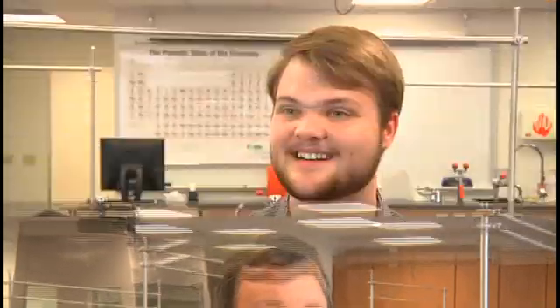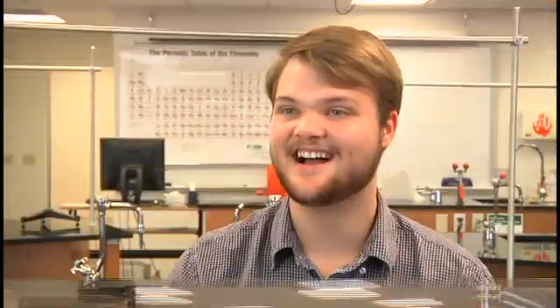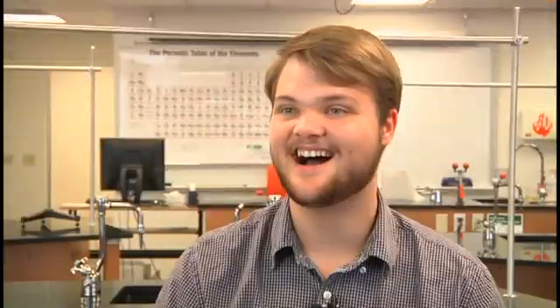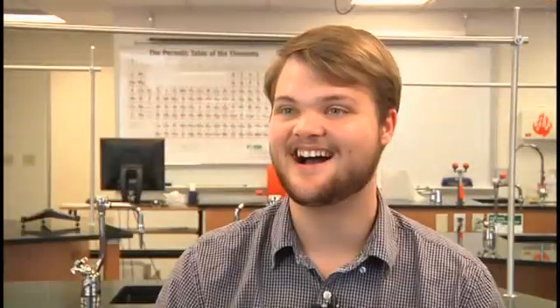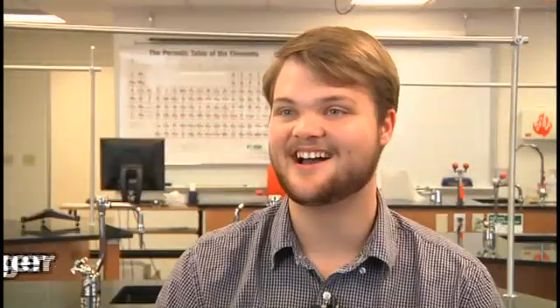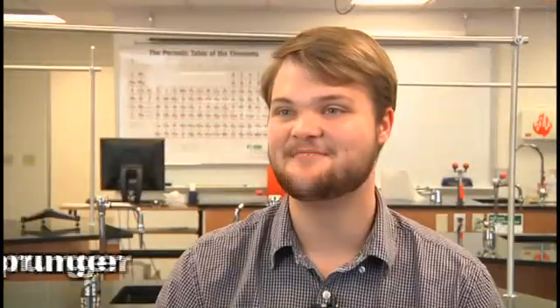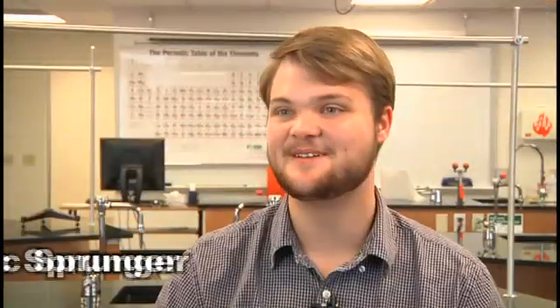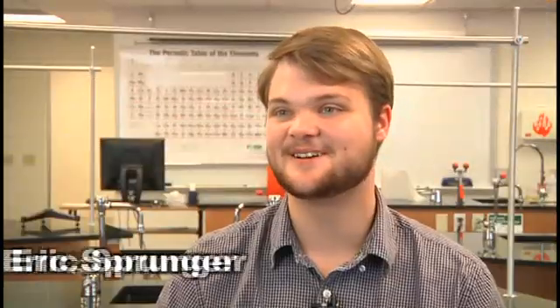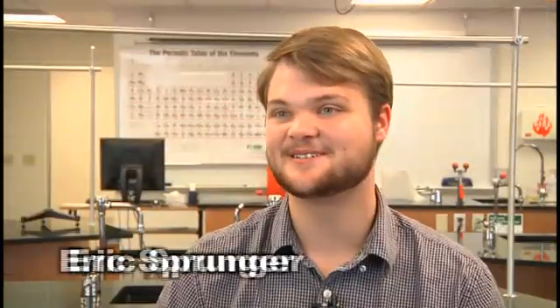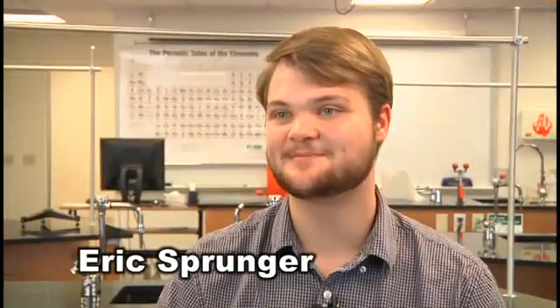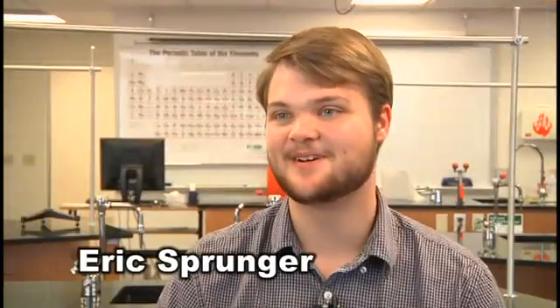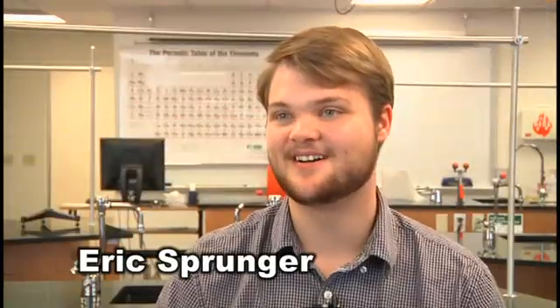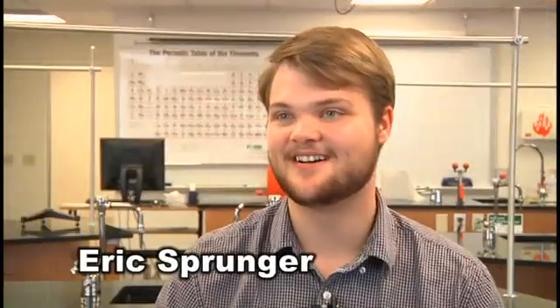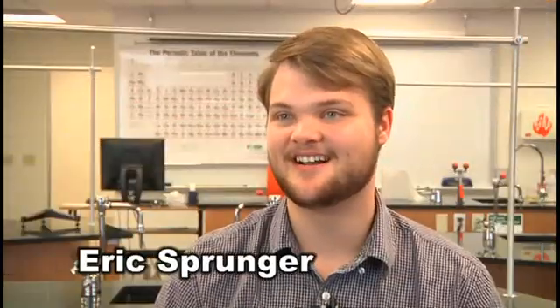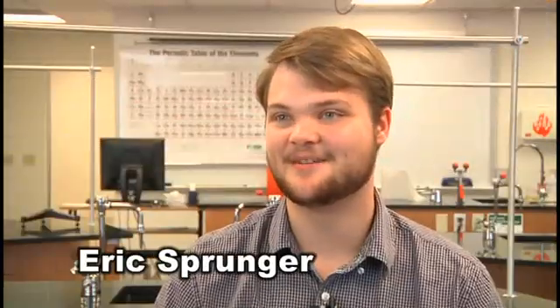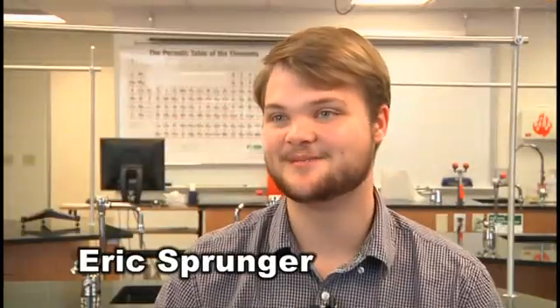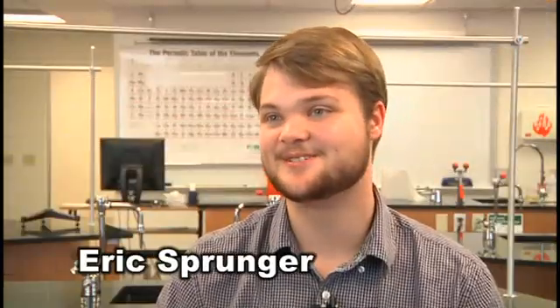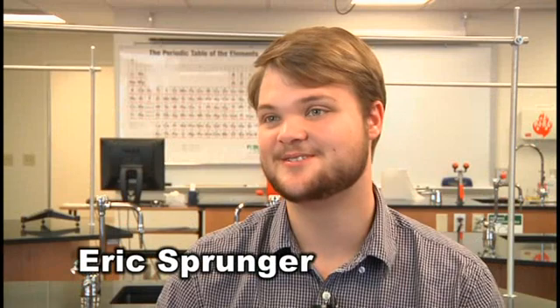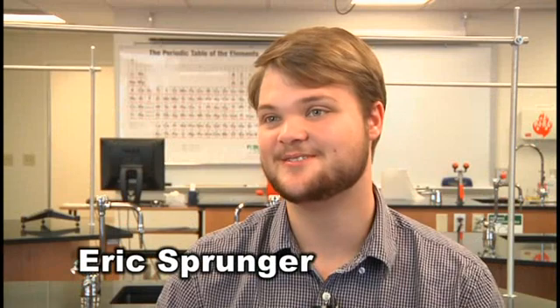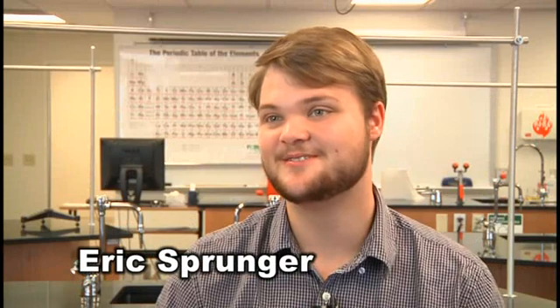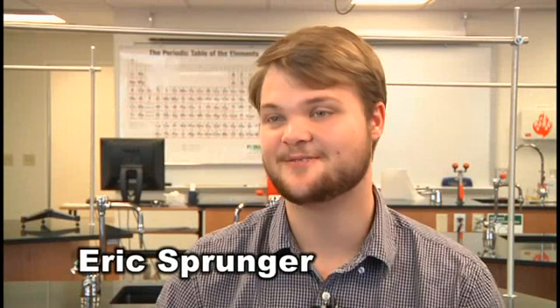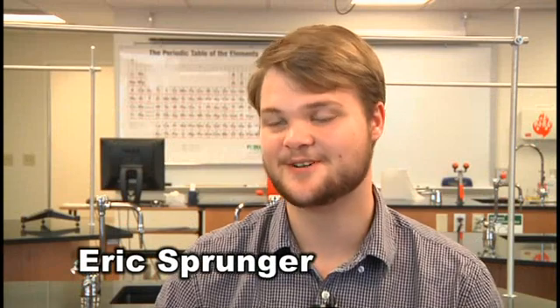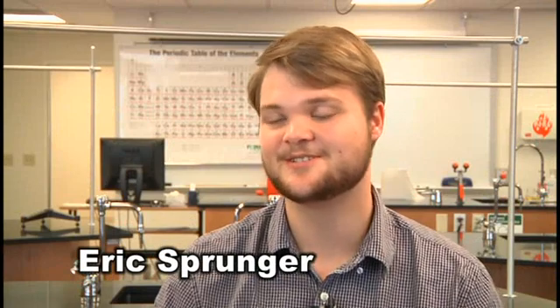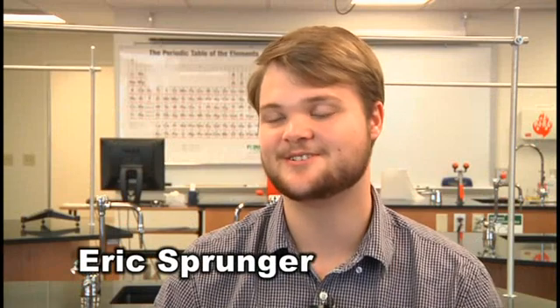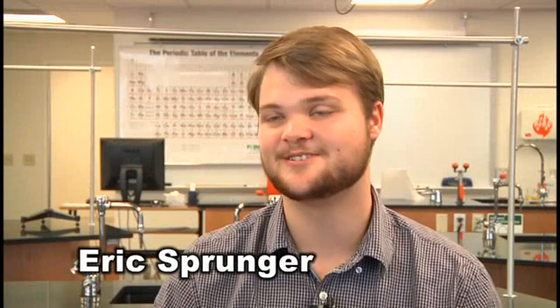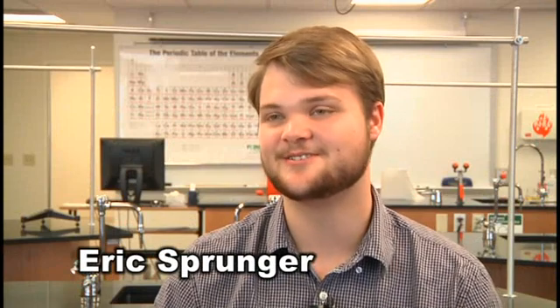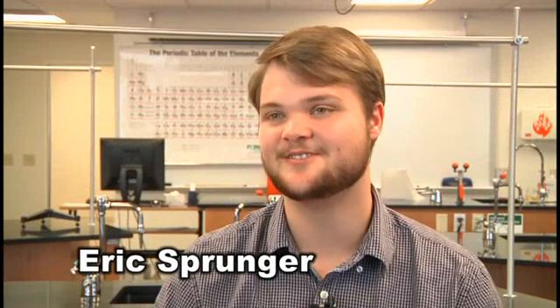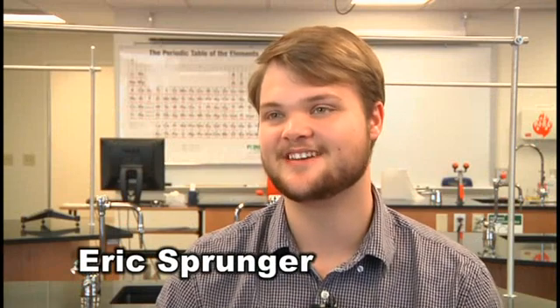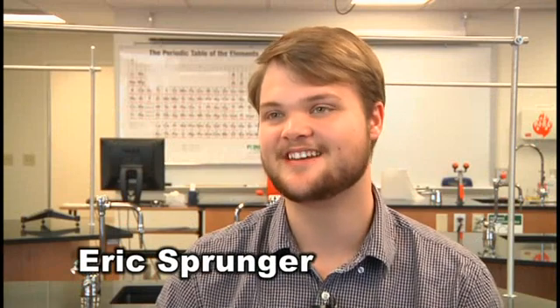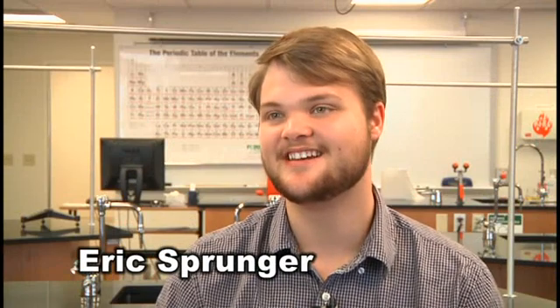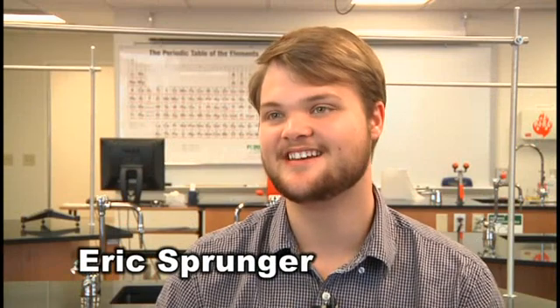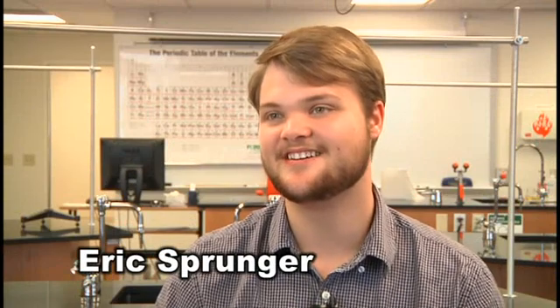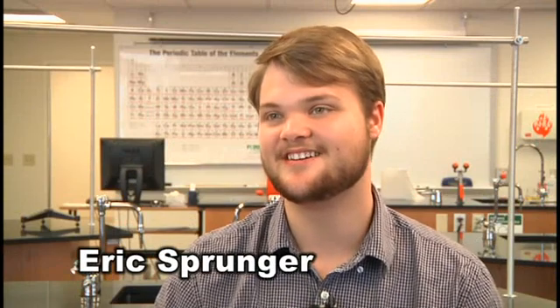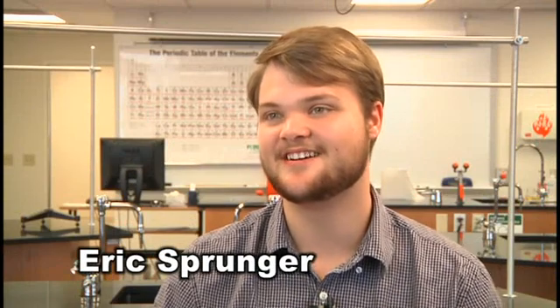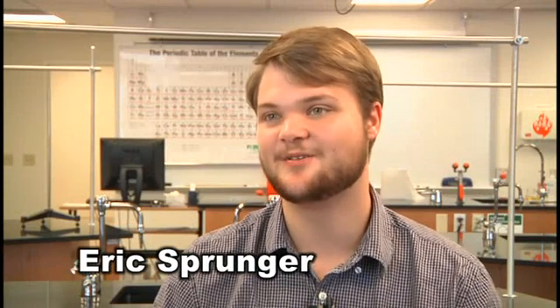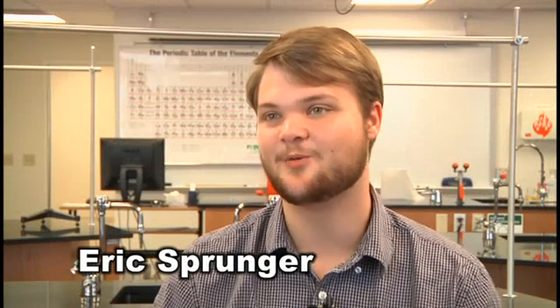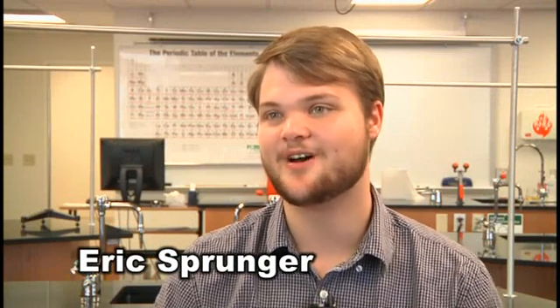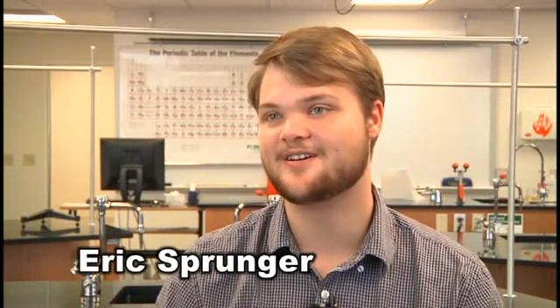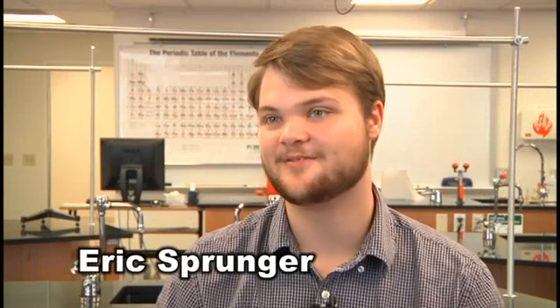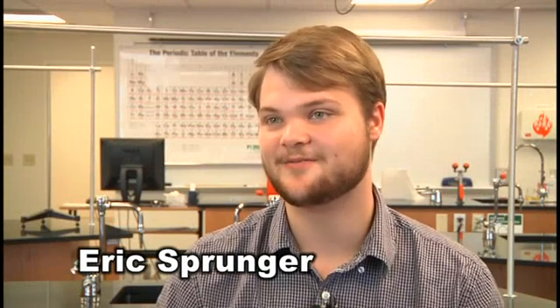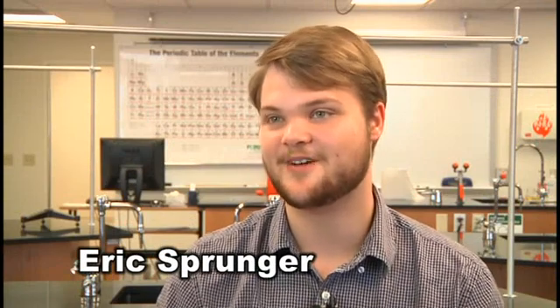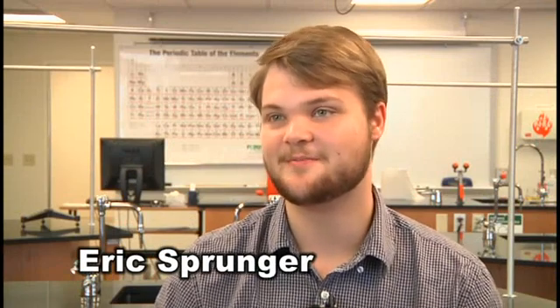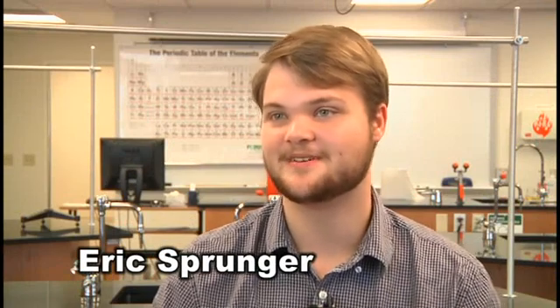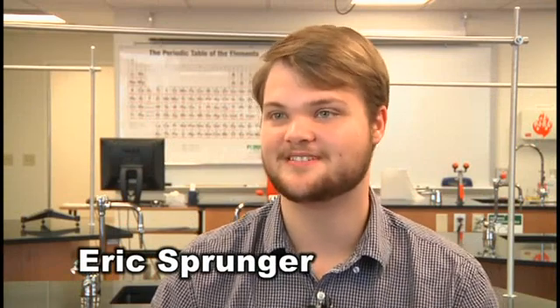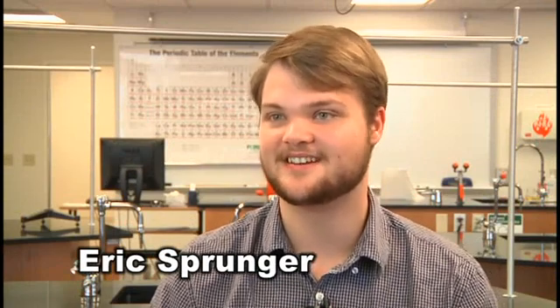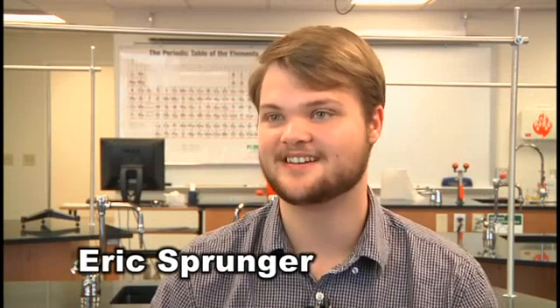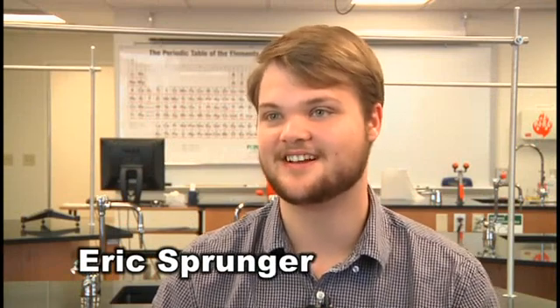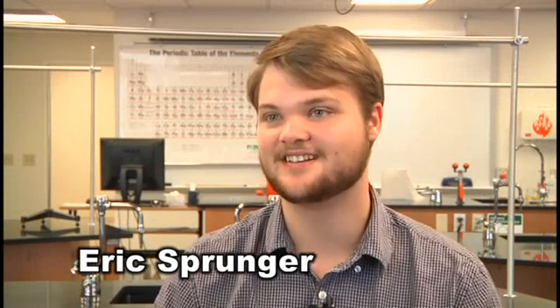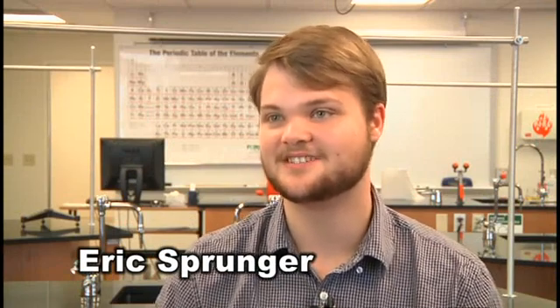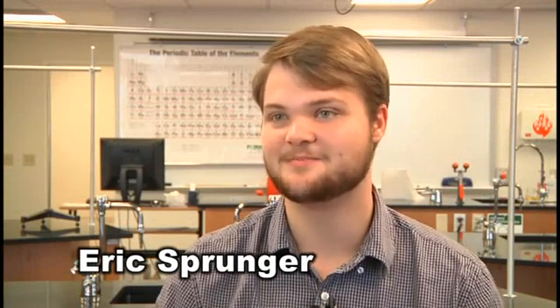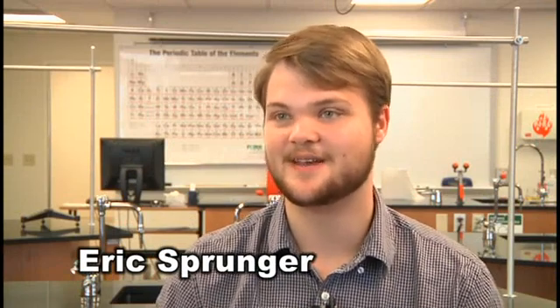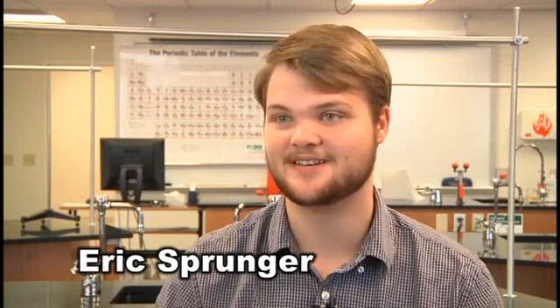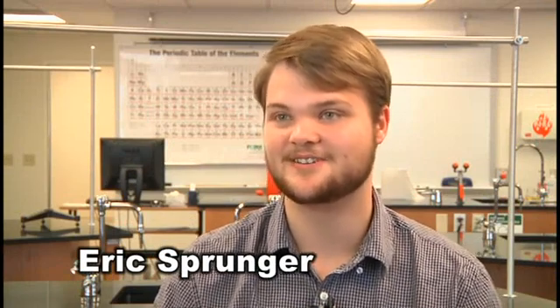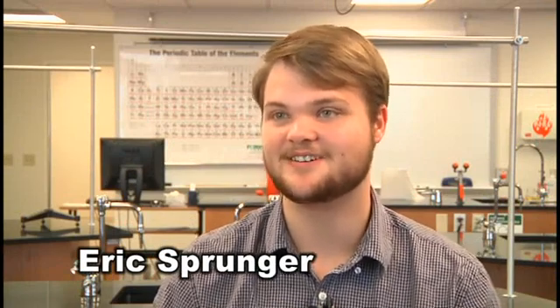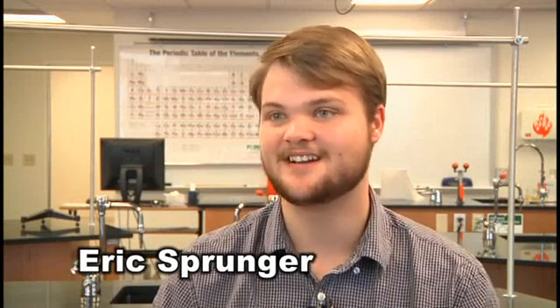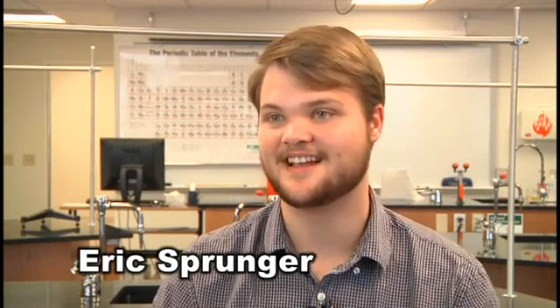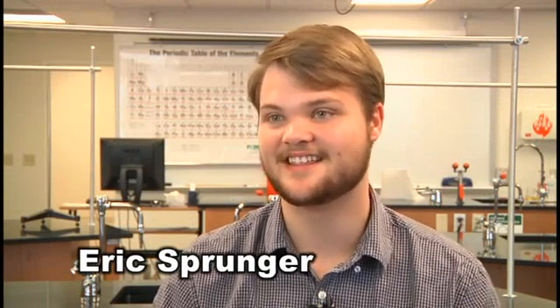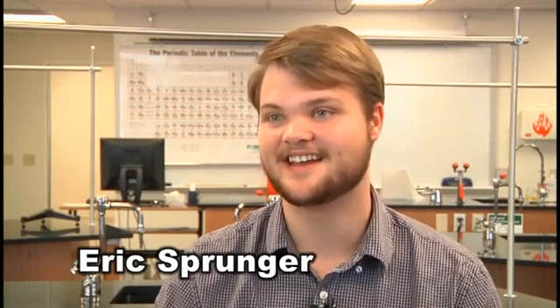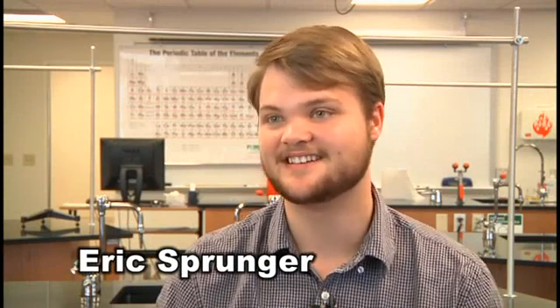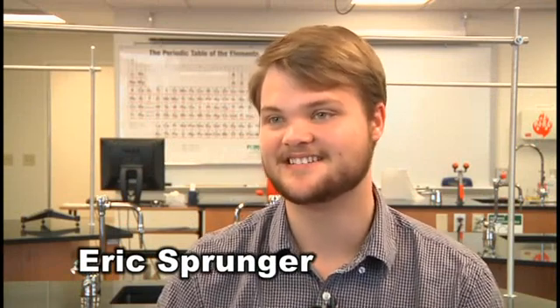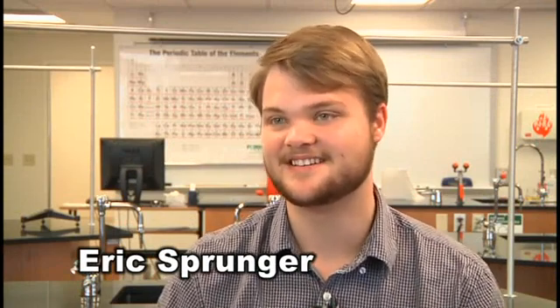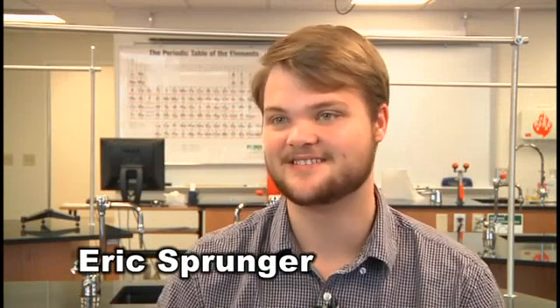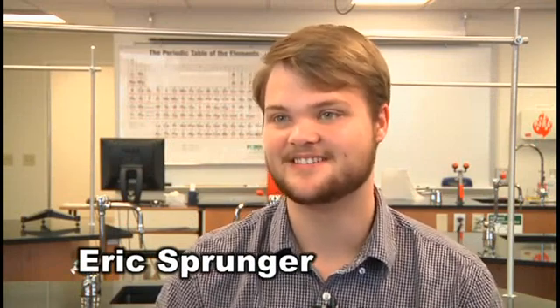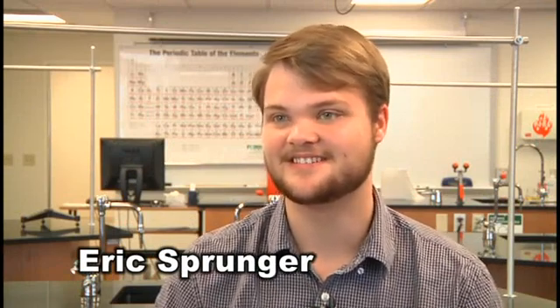Hi, I'm Eric Sprunger. I'm a first-year student here in the Water and Environmental Technology major at Thaddeus Stevens.